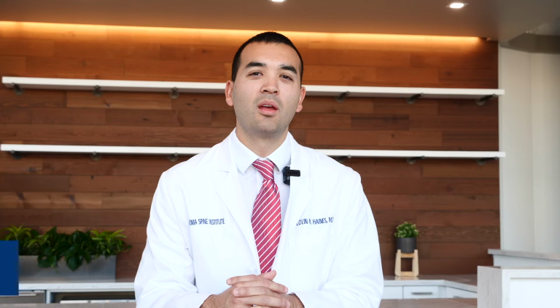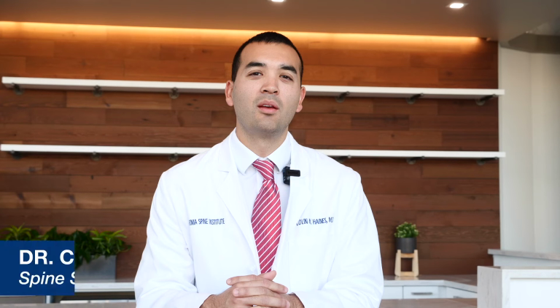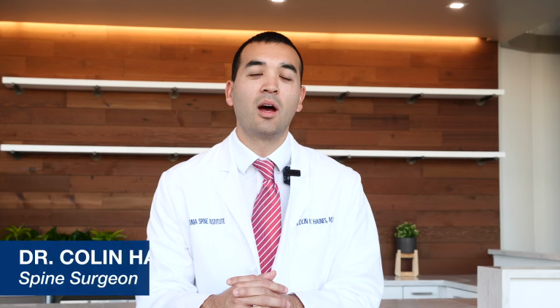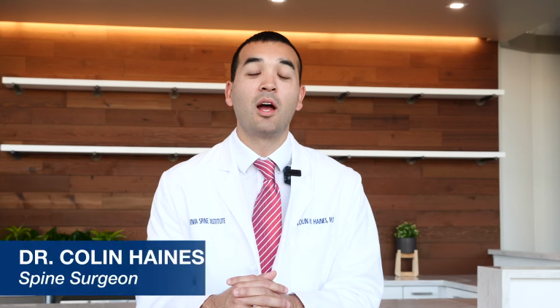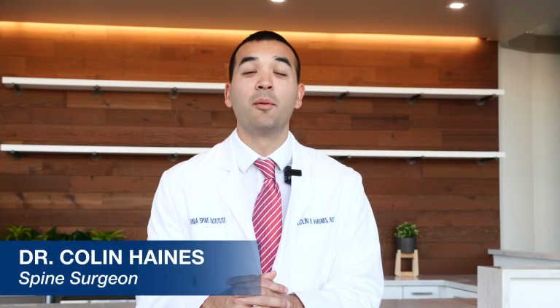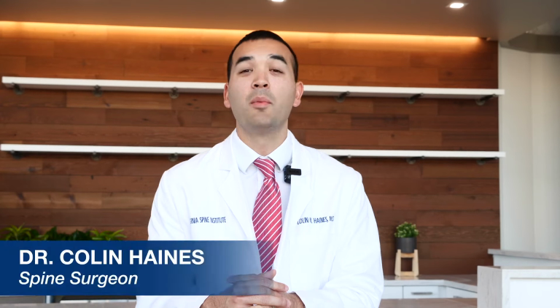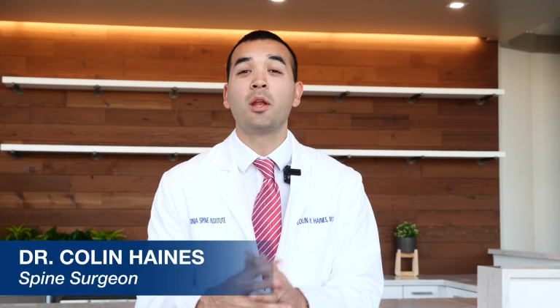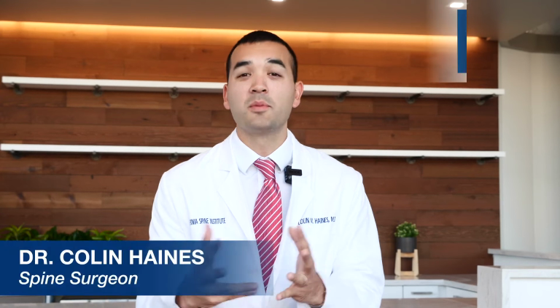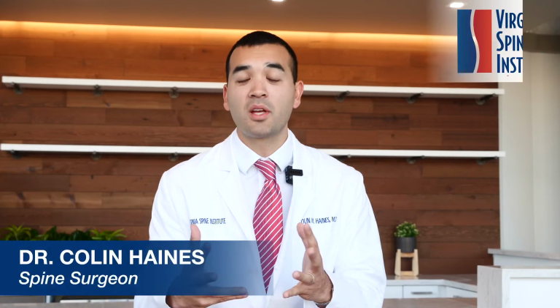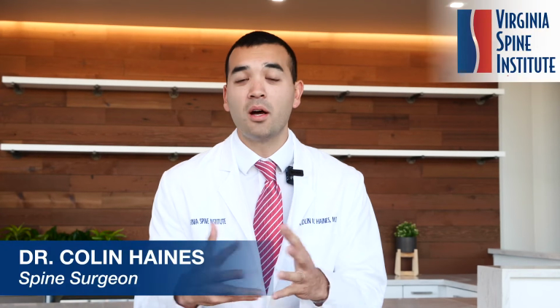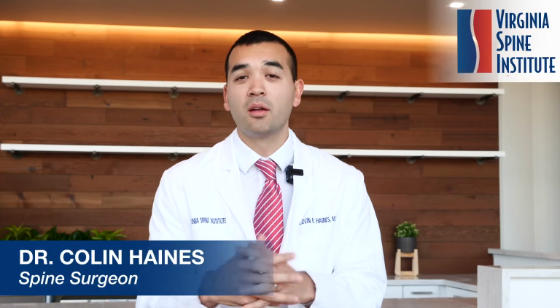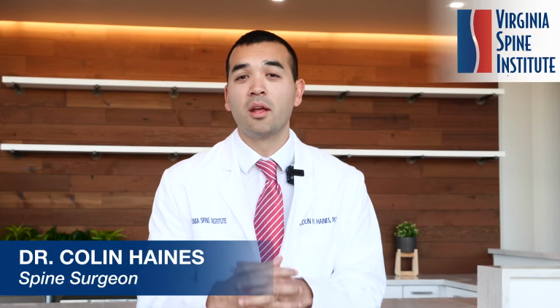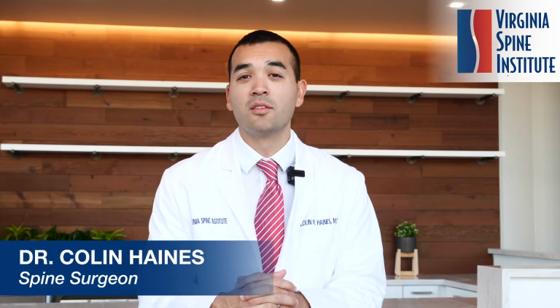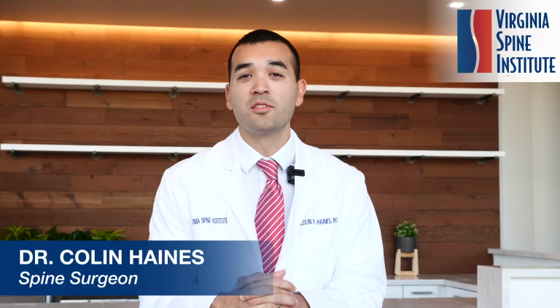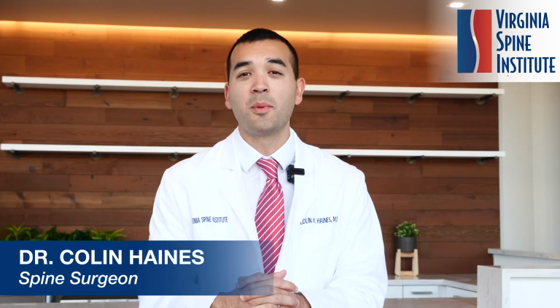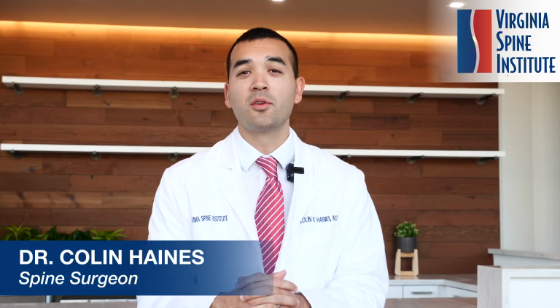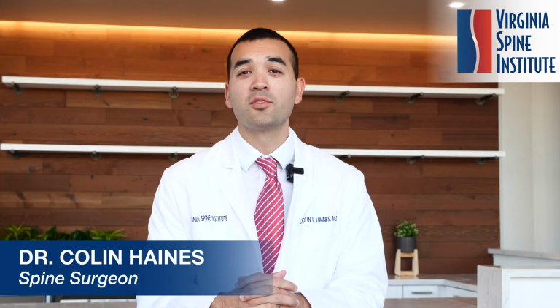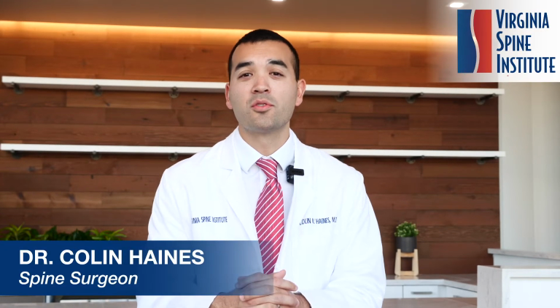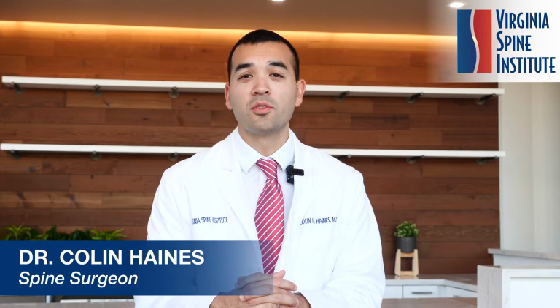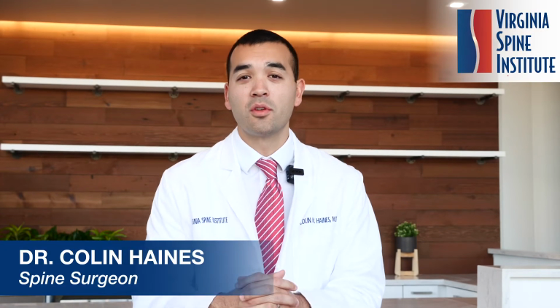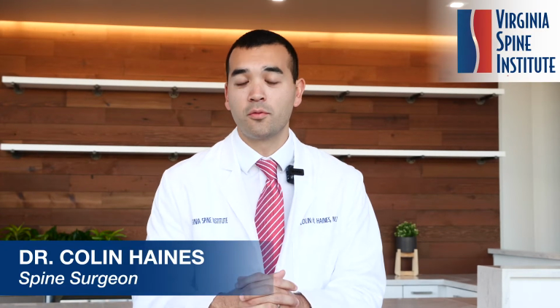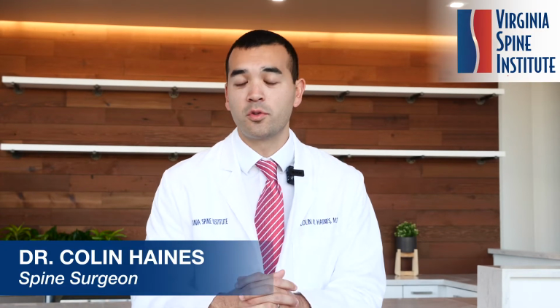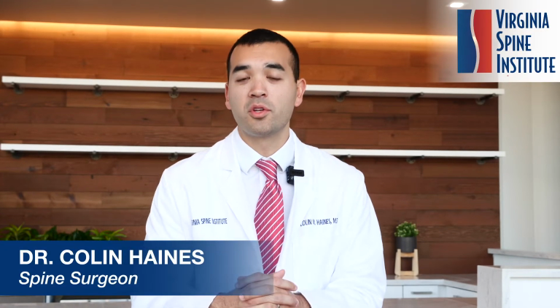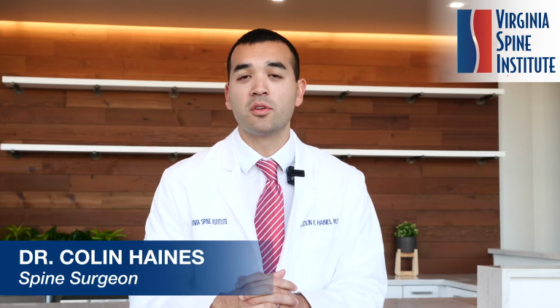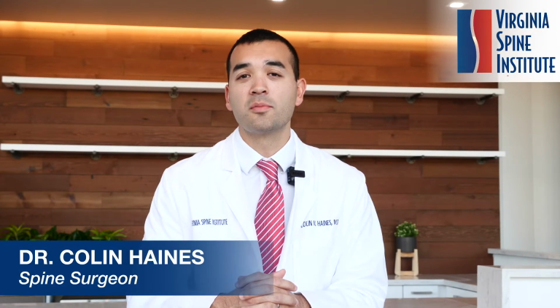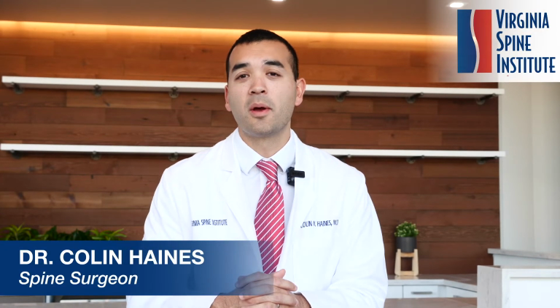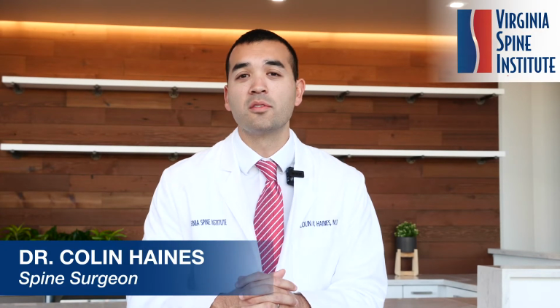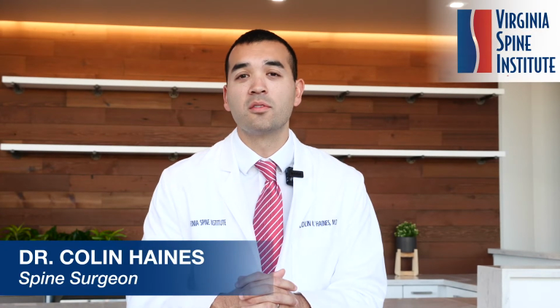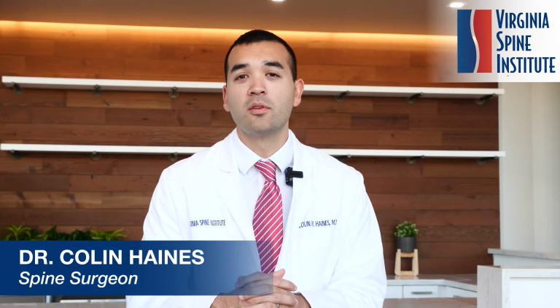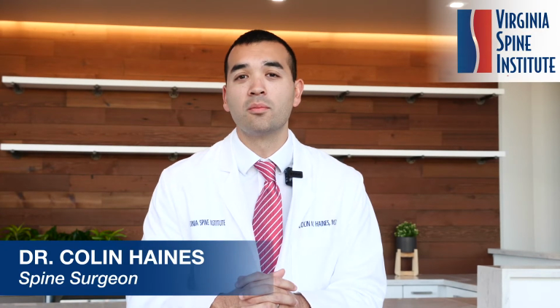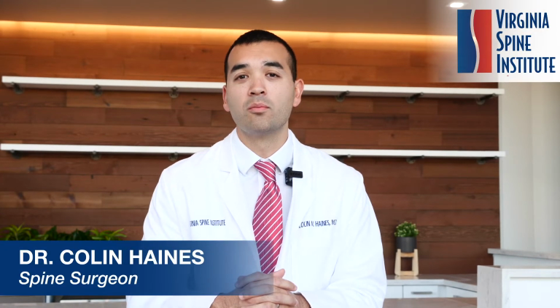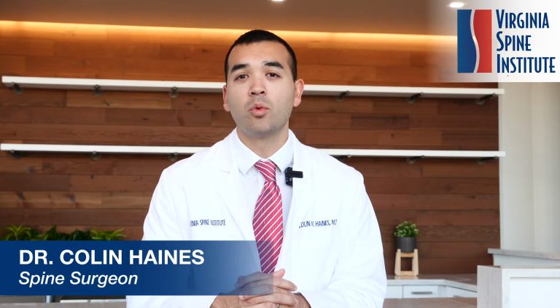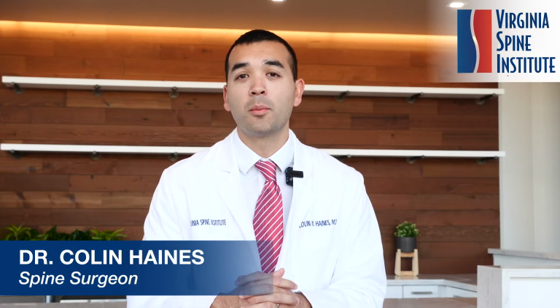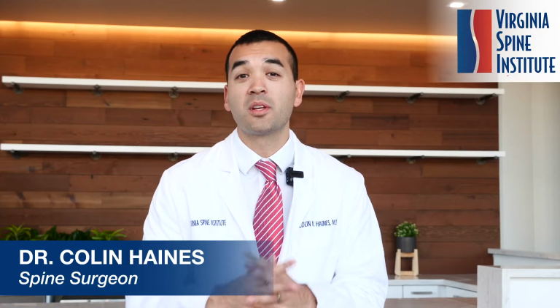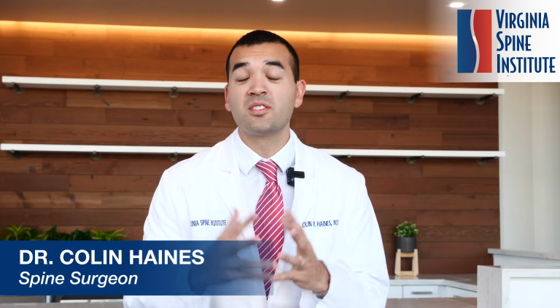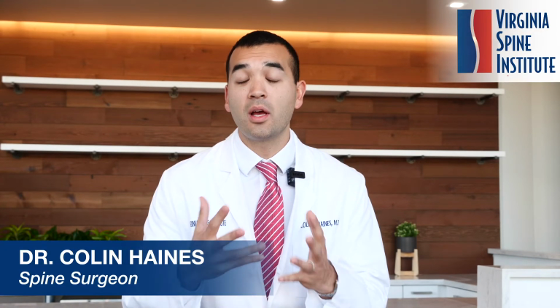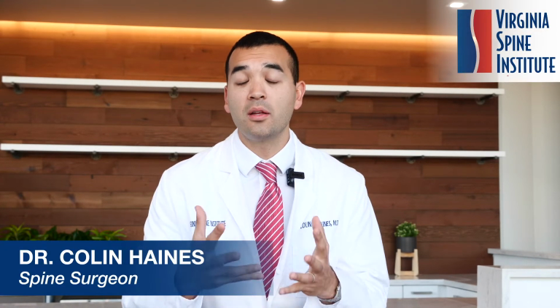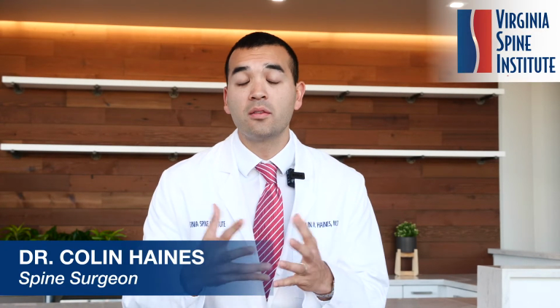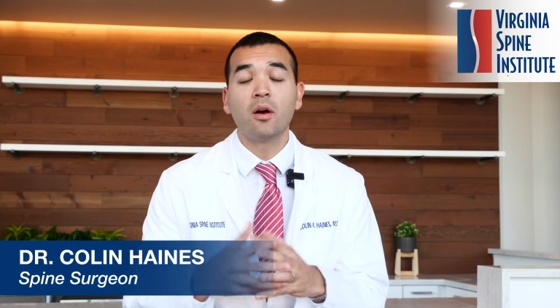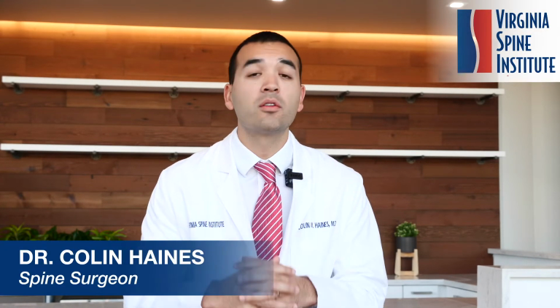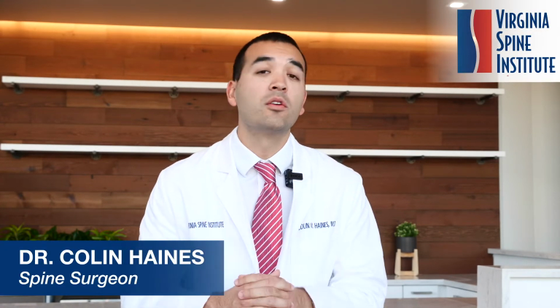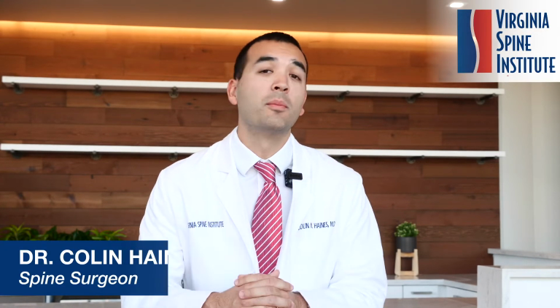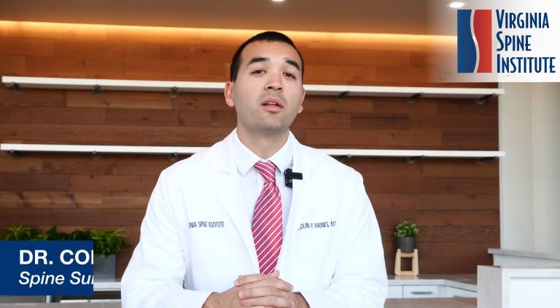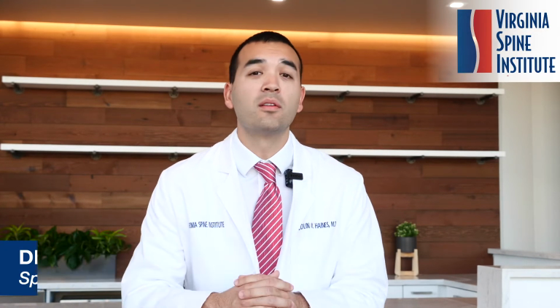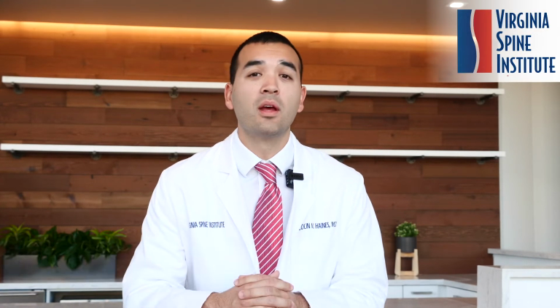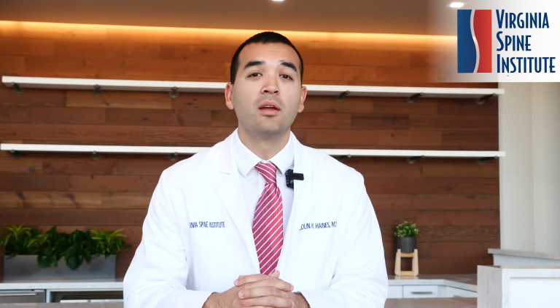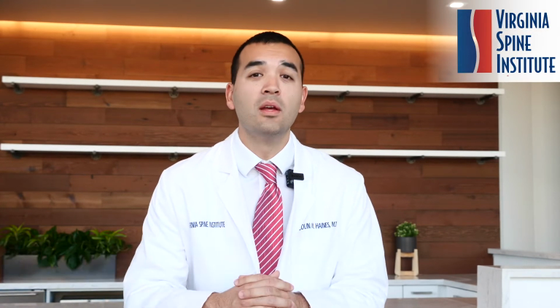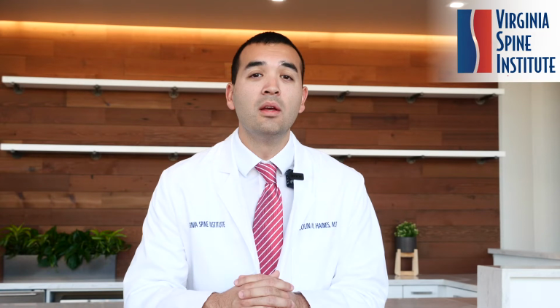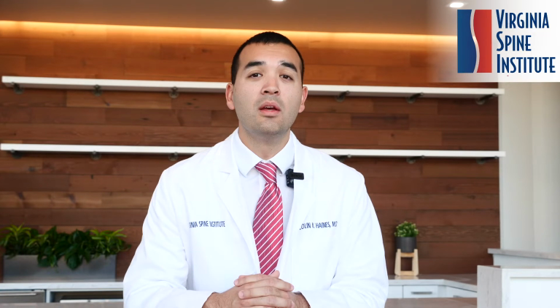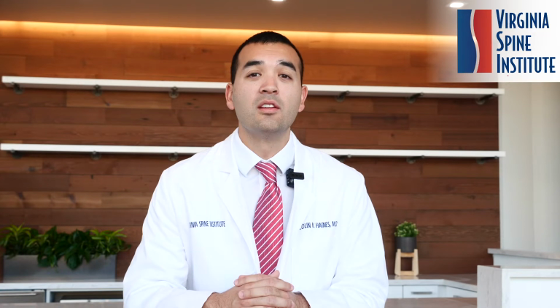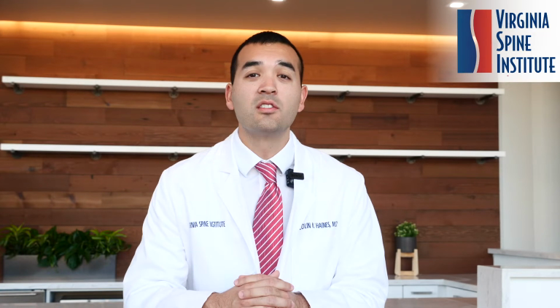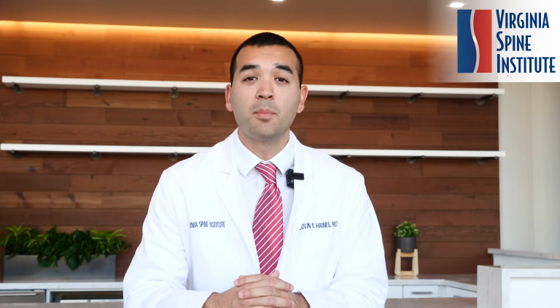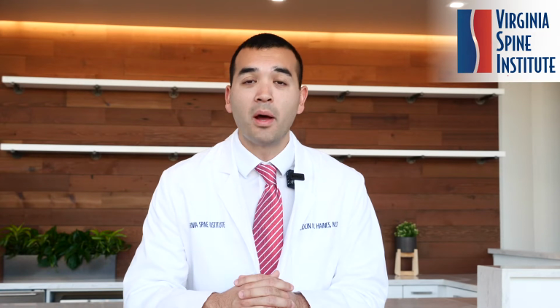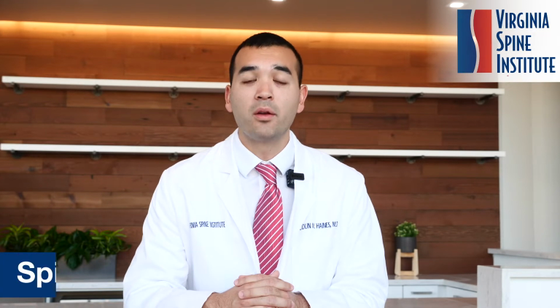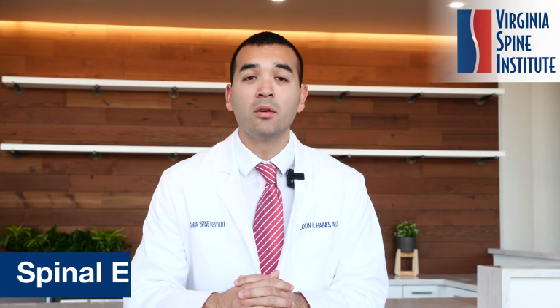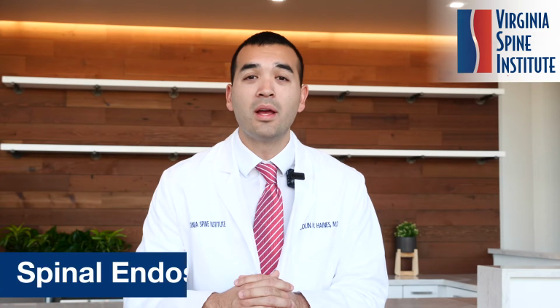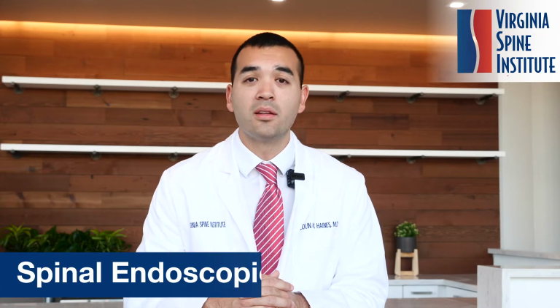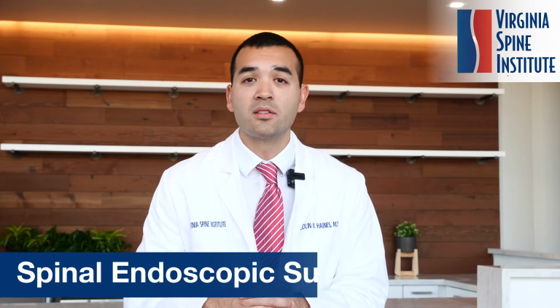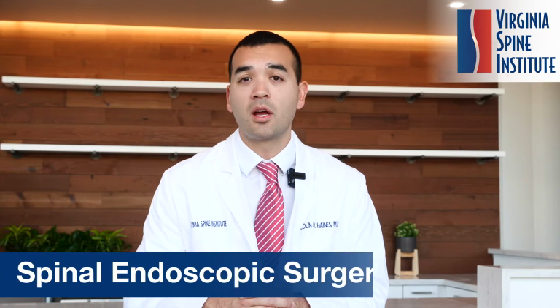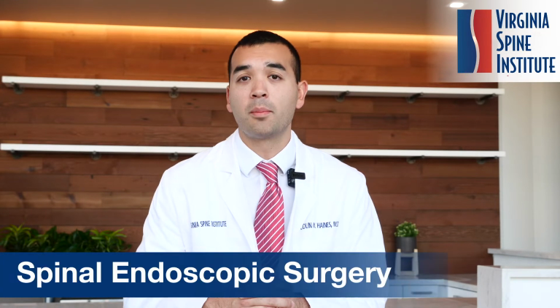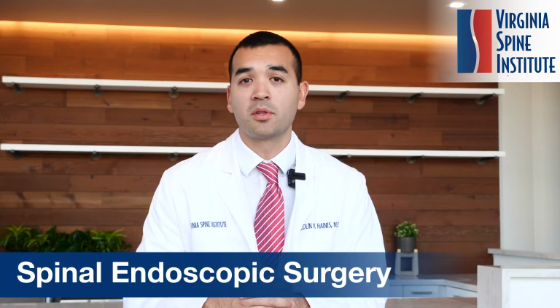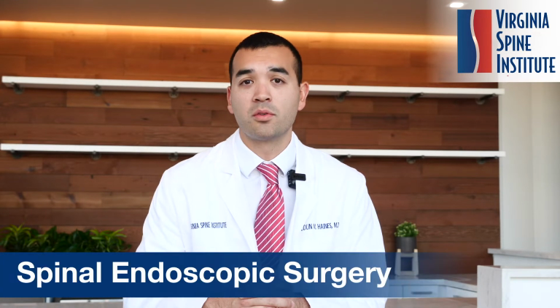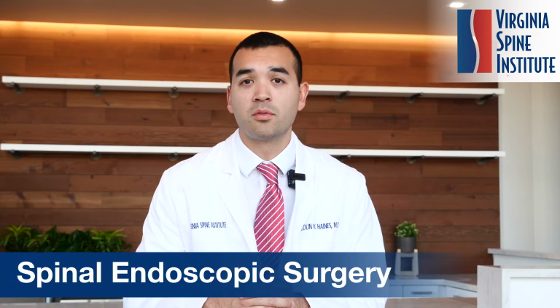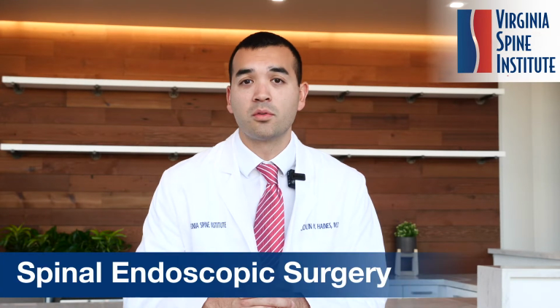Hi, my name is Colin Haynes, spinal surgeon of the Virginia Spine Institute. What I'm excited to talk to you about today is spinal endoscopic surgery.